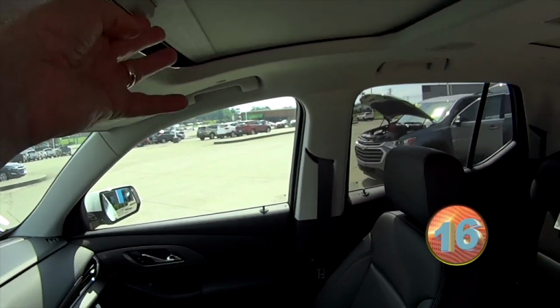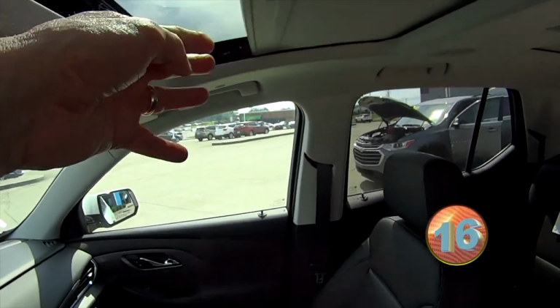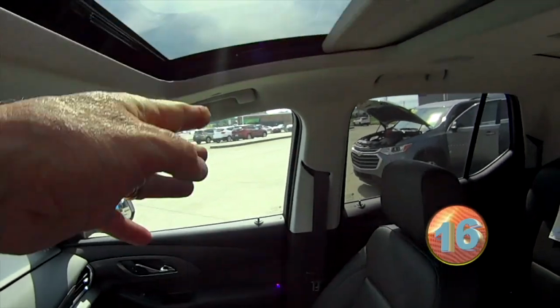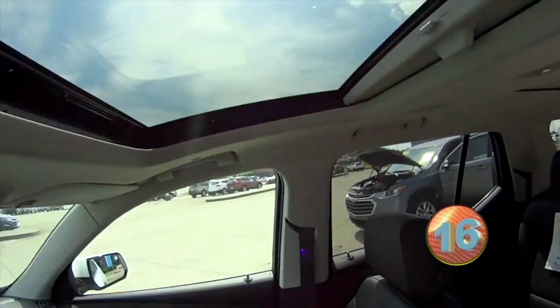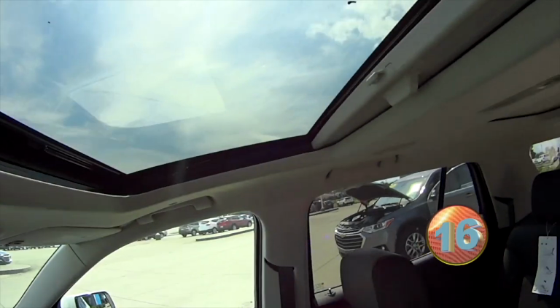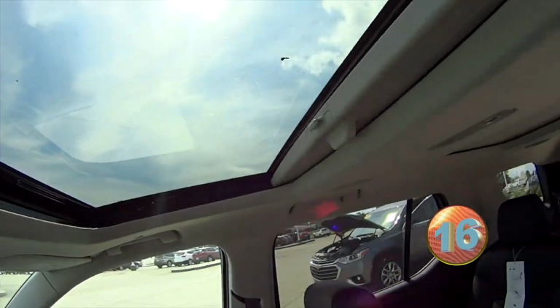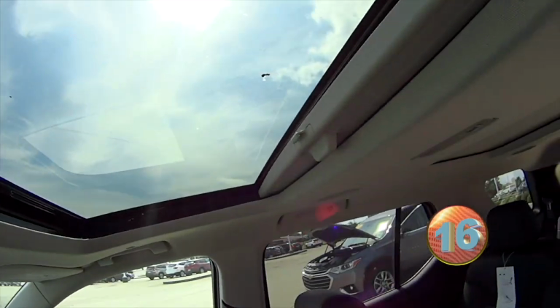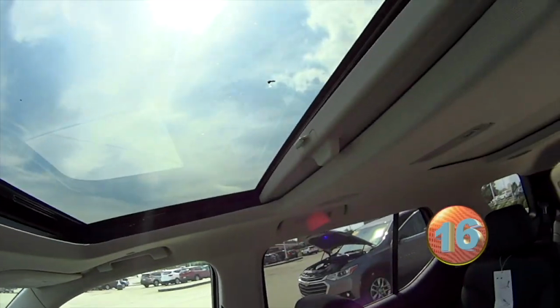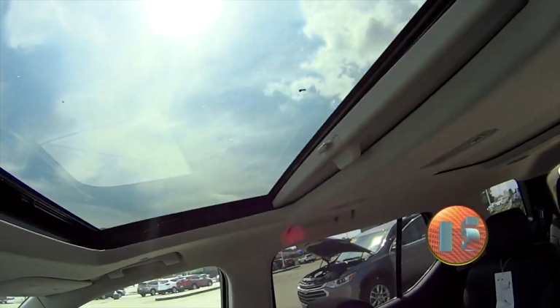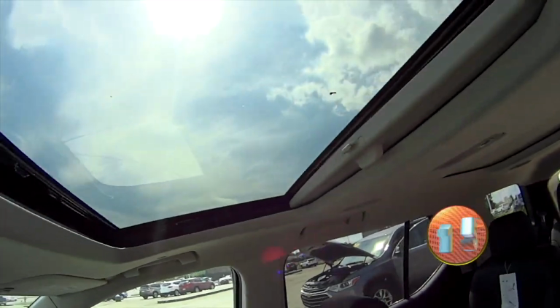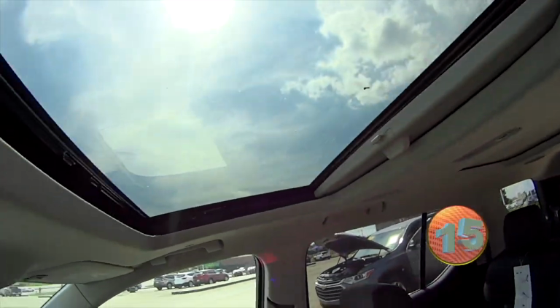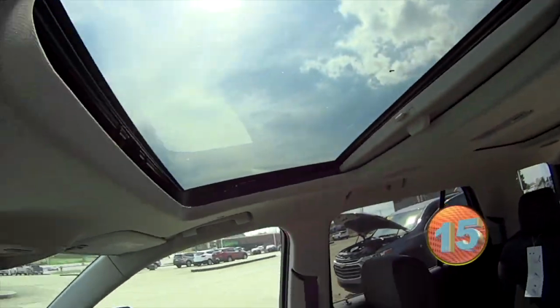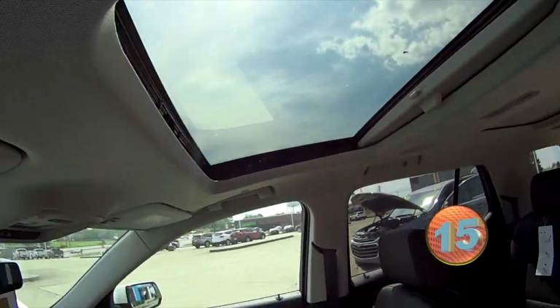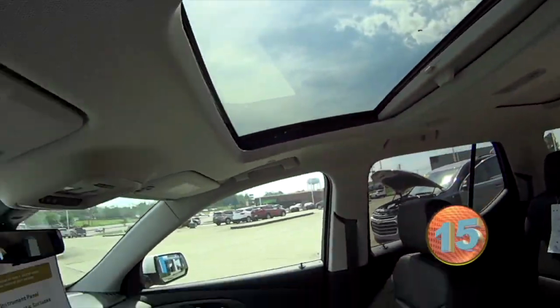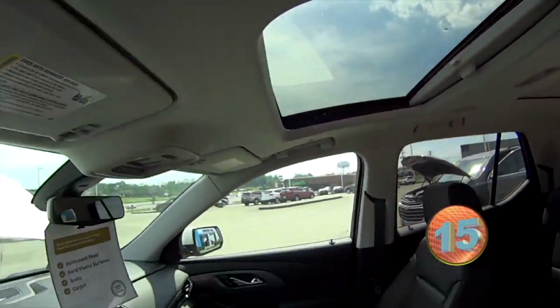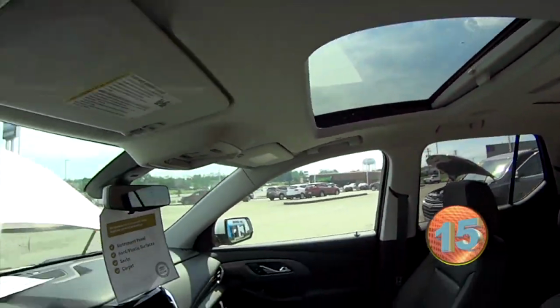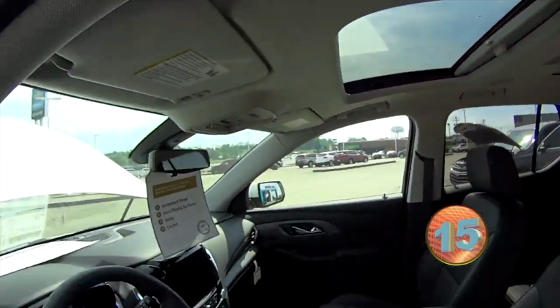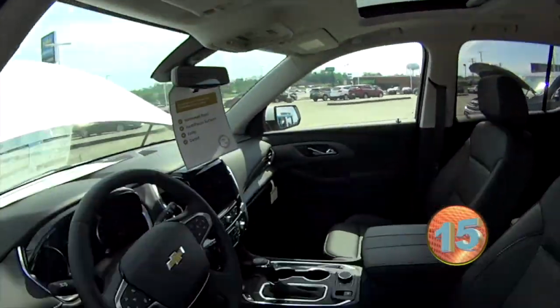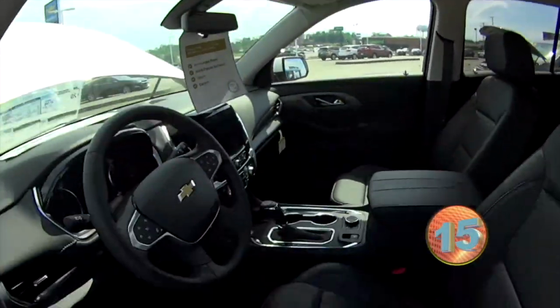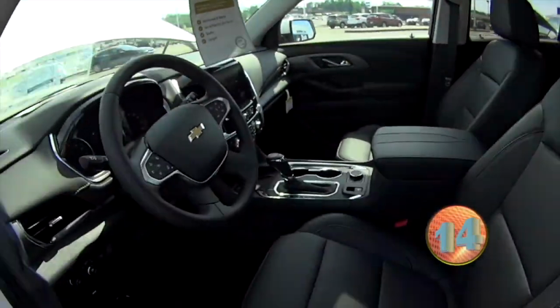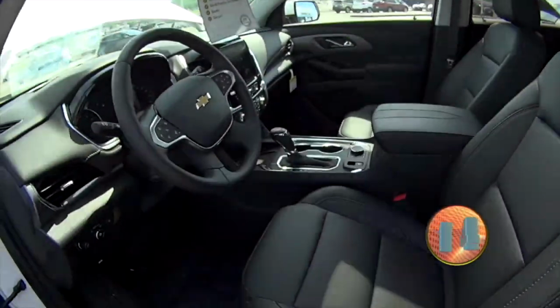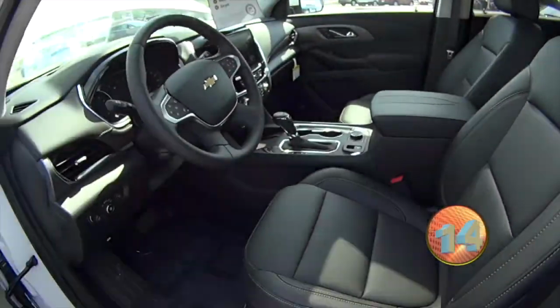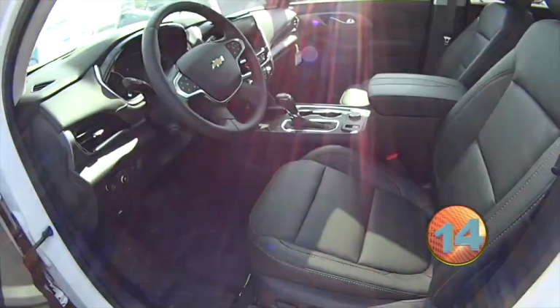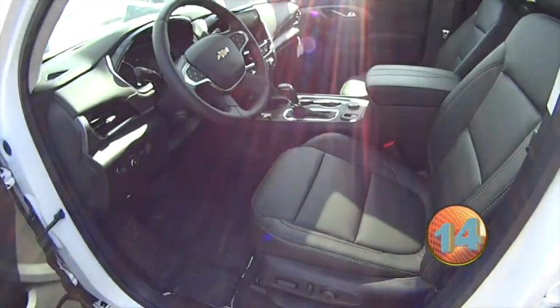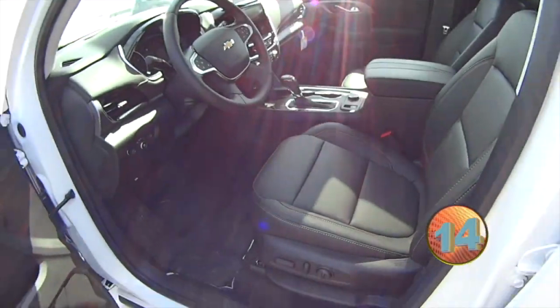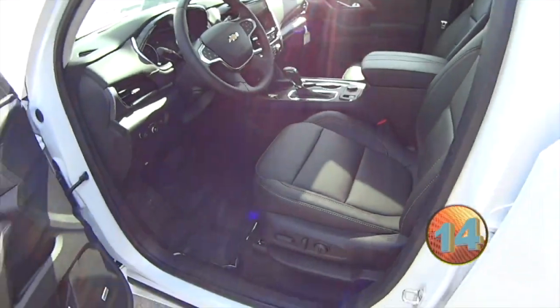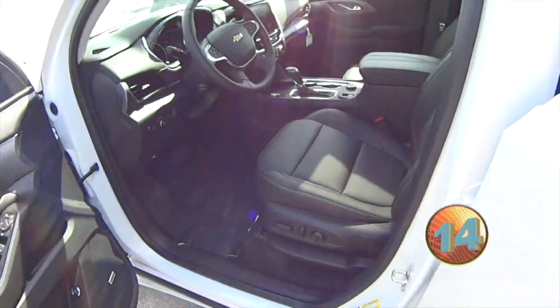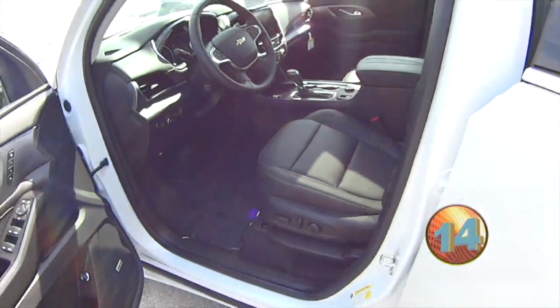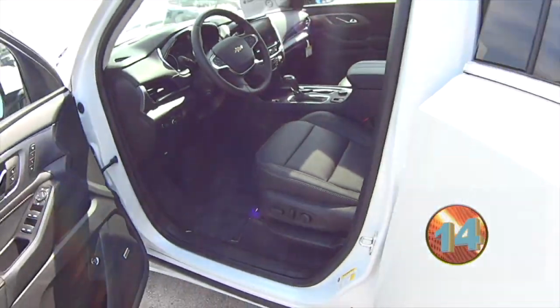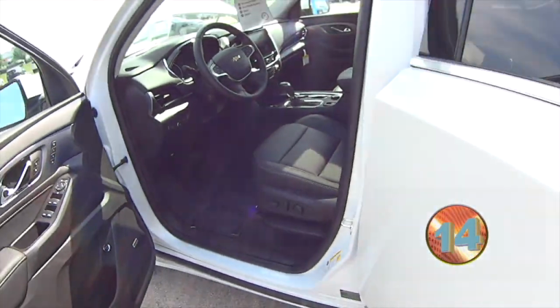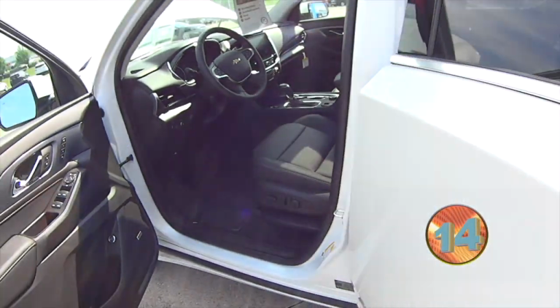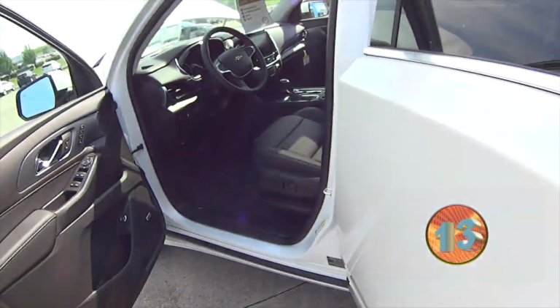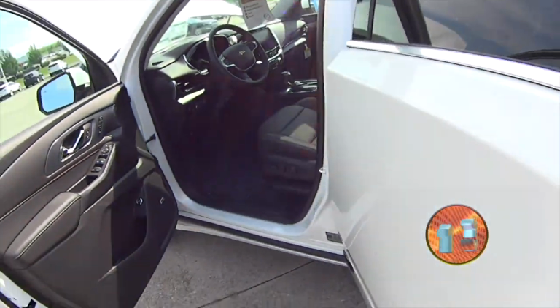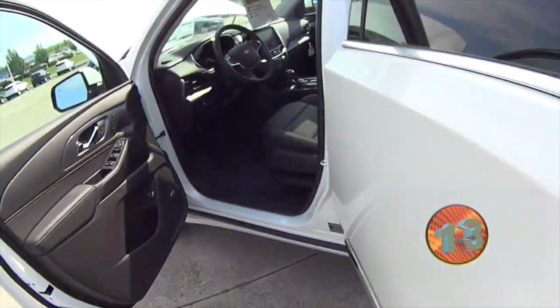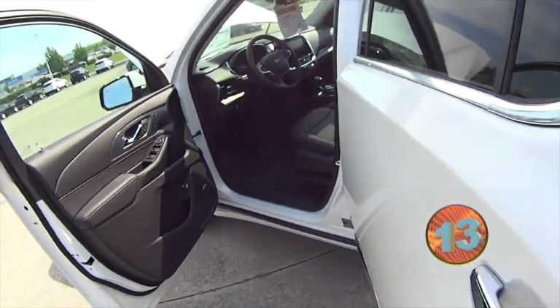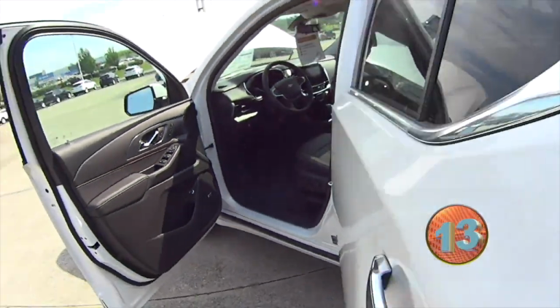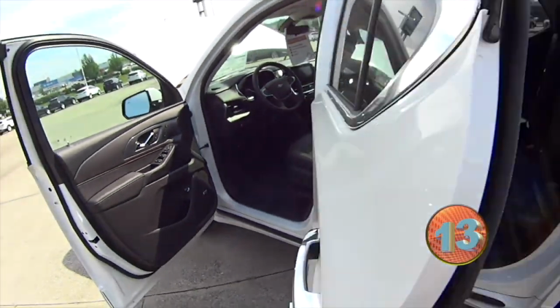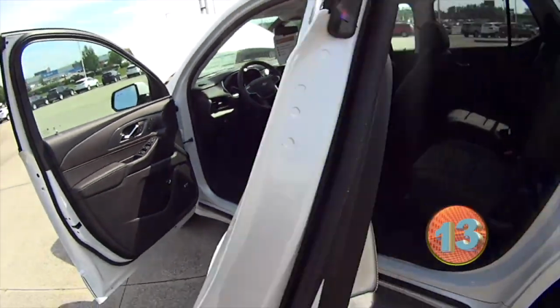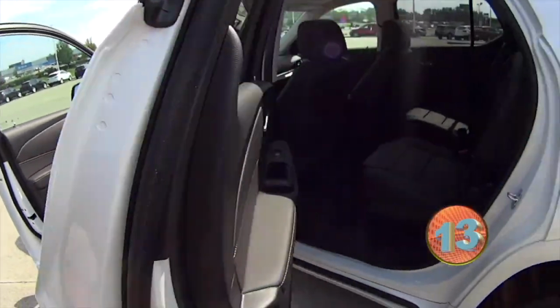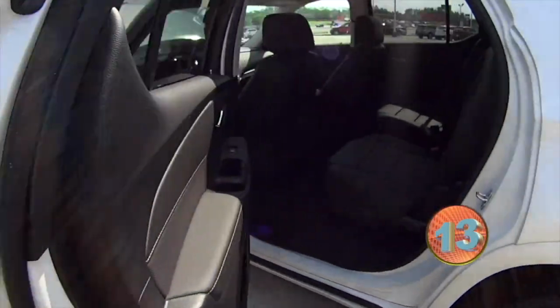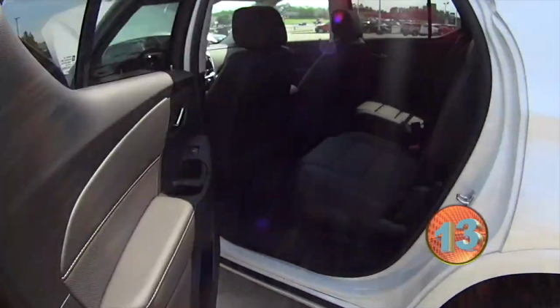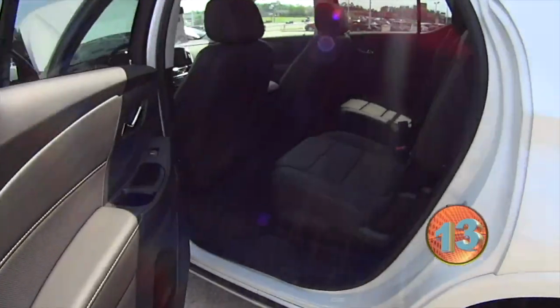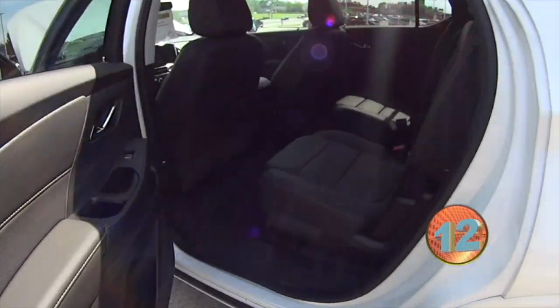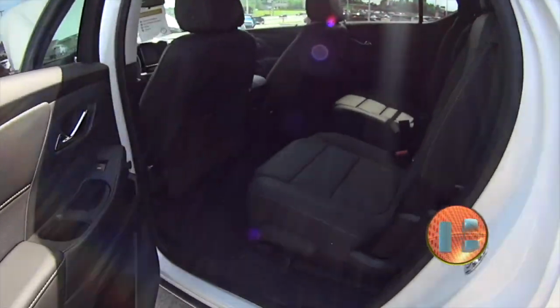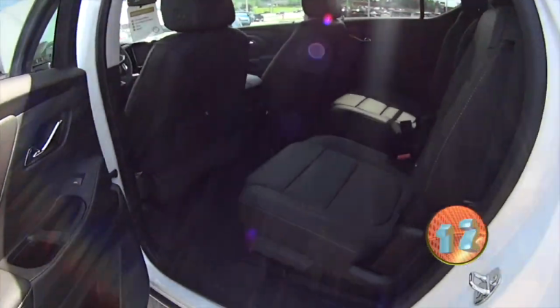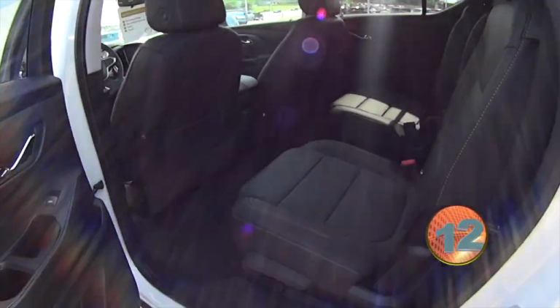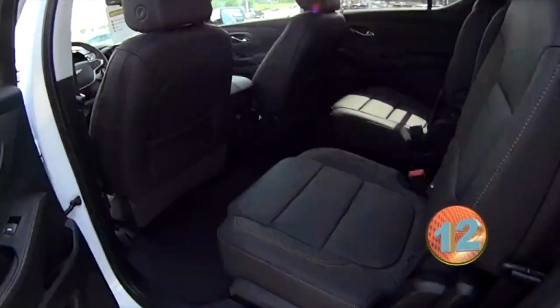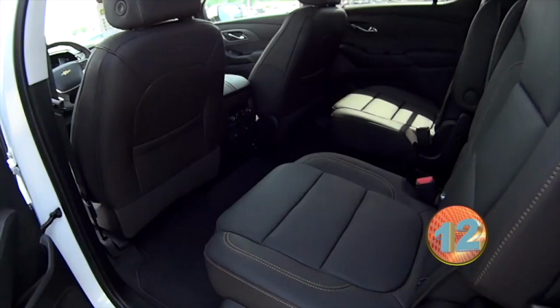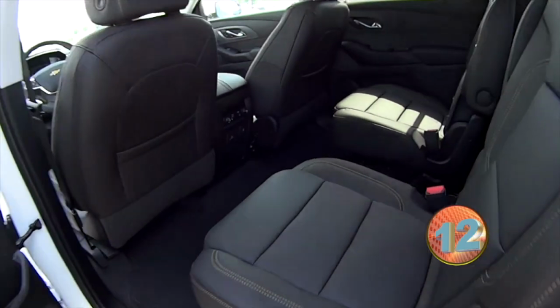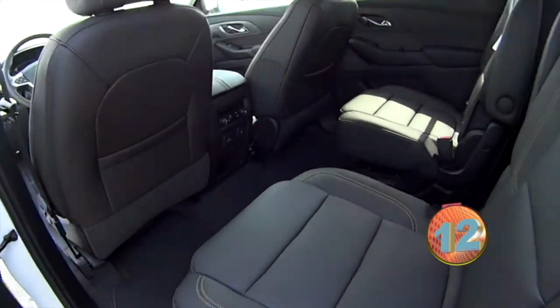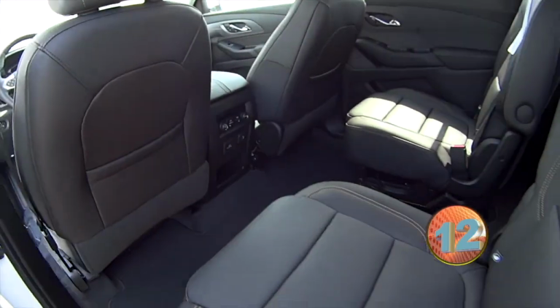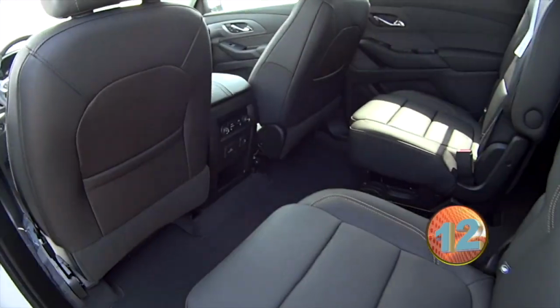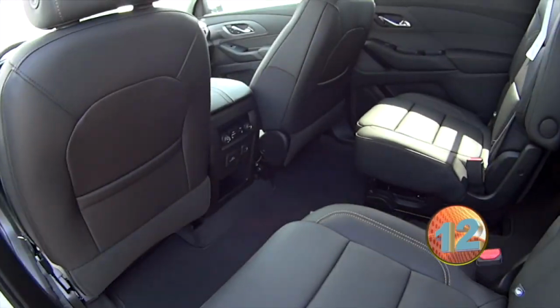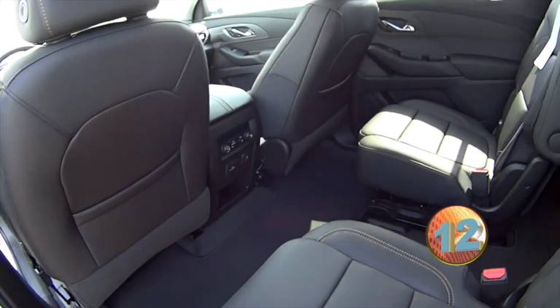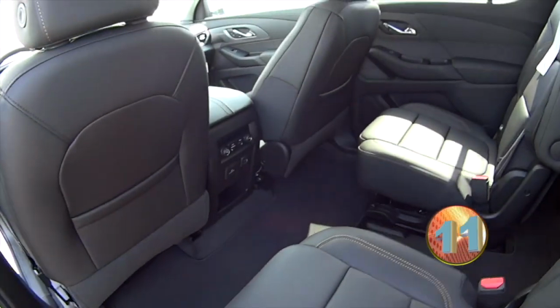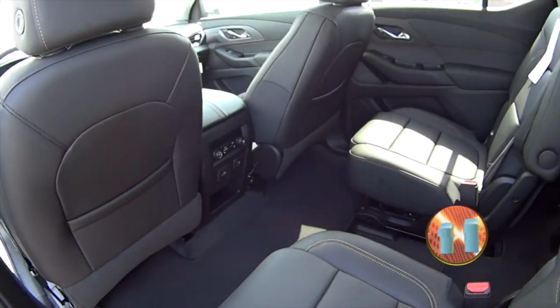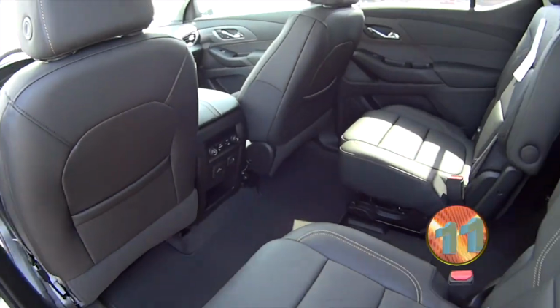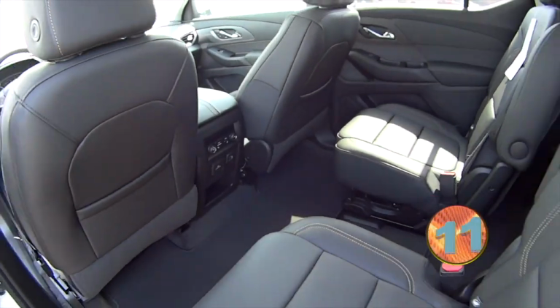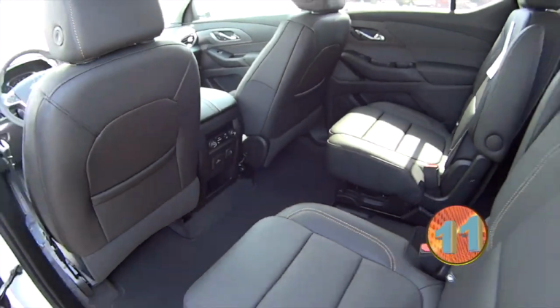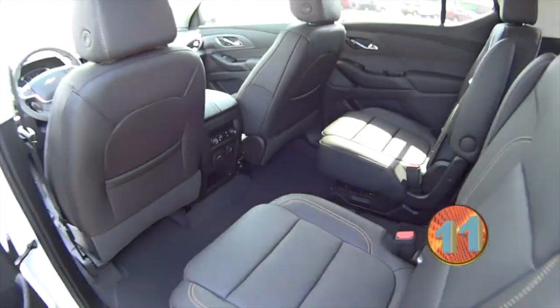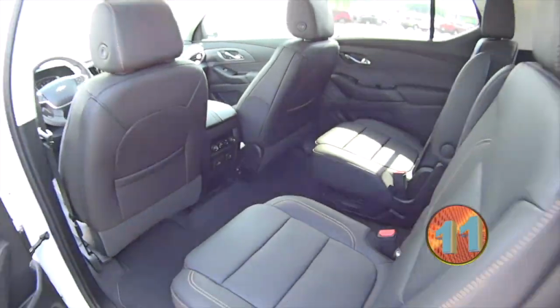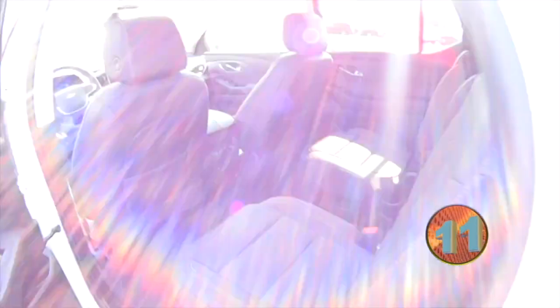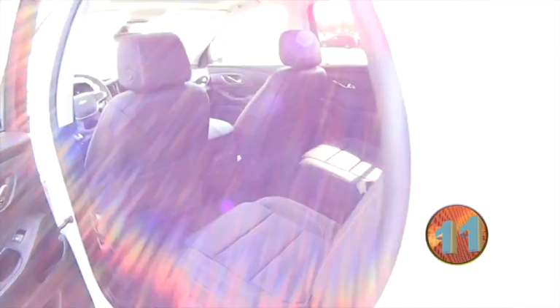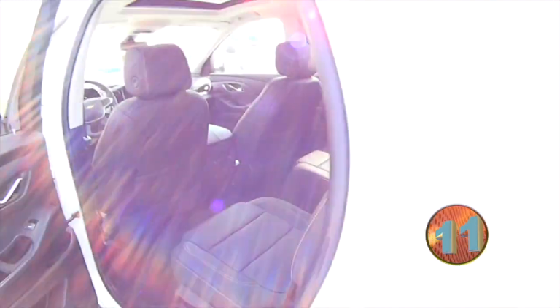Randy's struggling with the sunshade on the moonroof. Got lots of cargo room, it's got third-row seating, alloy wheels.